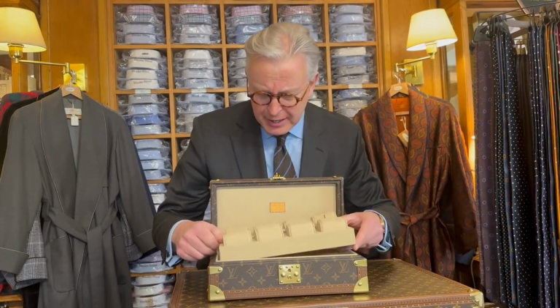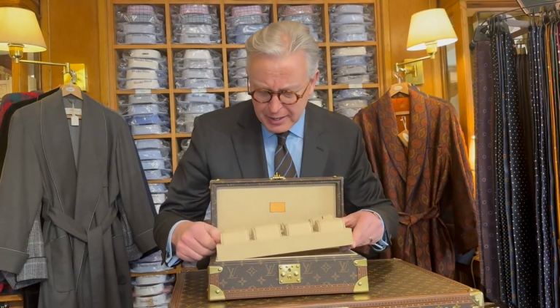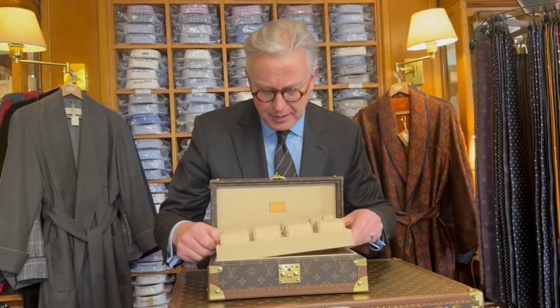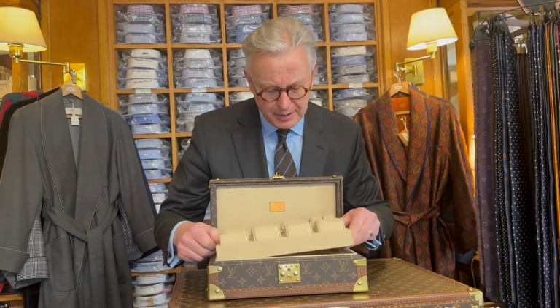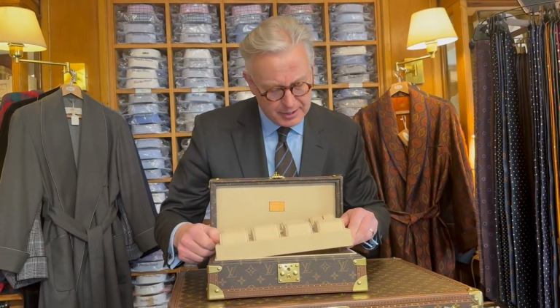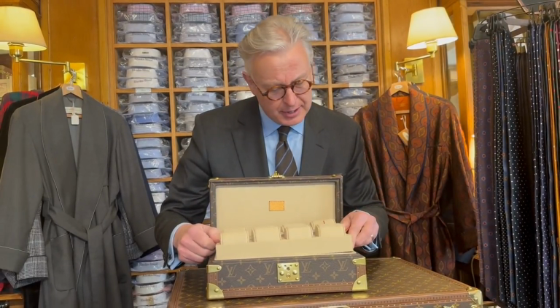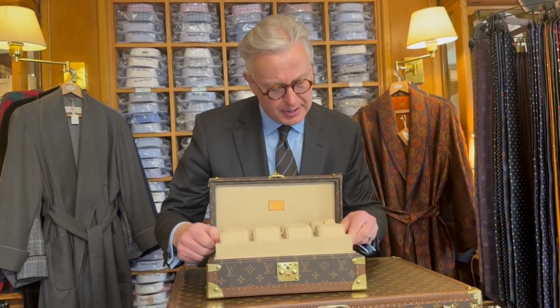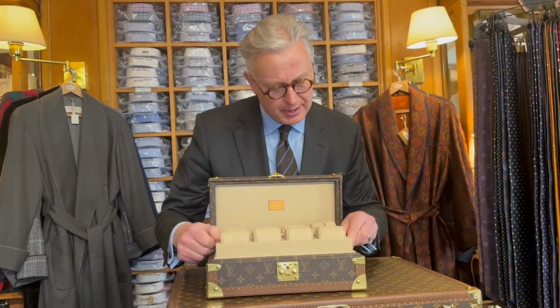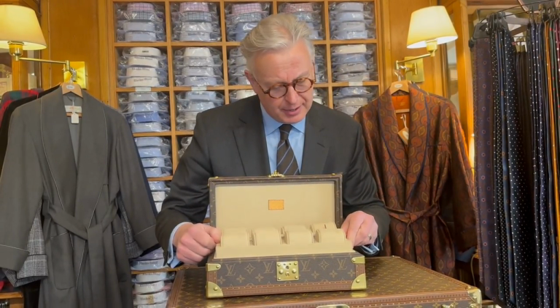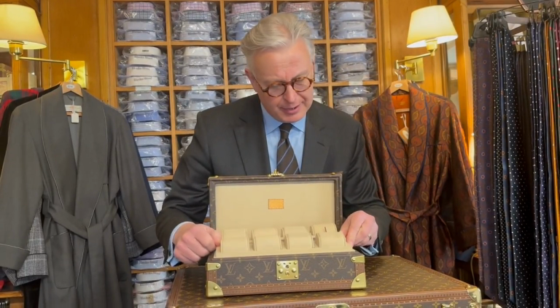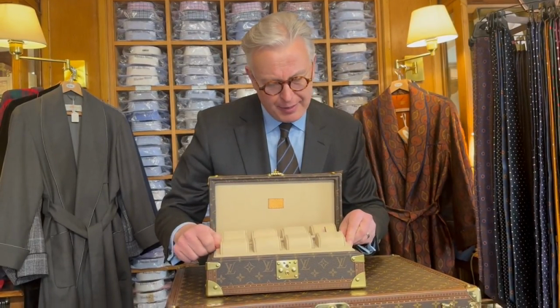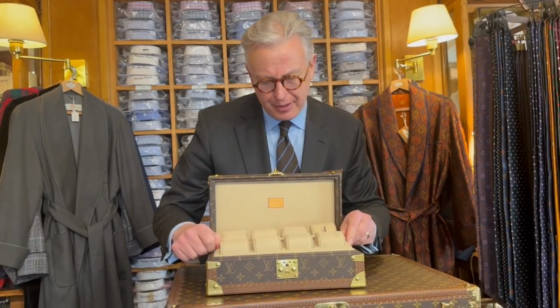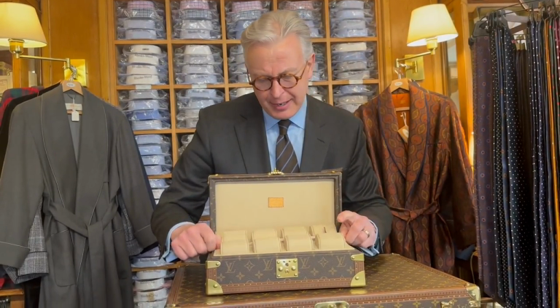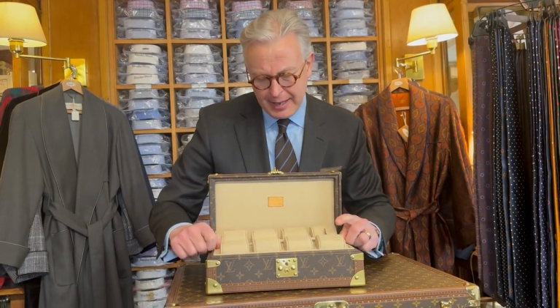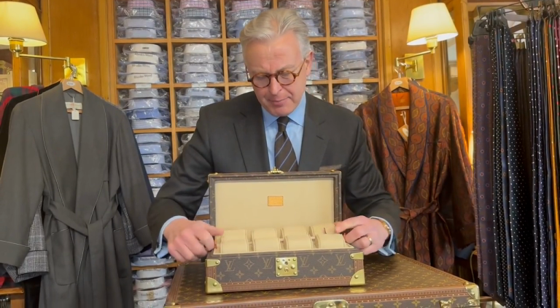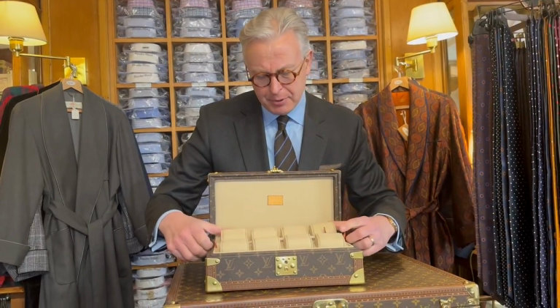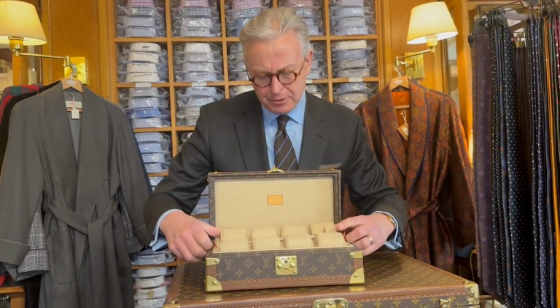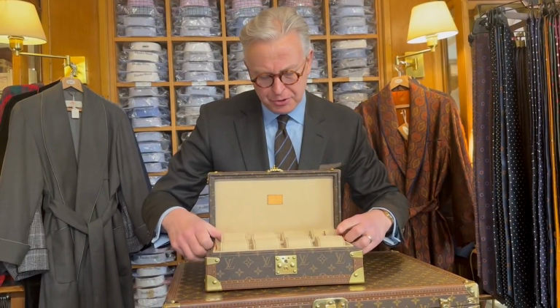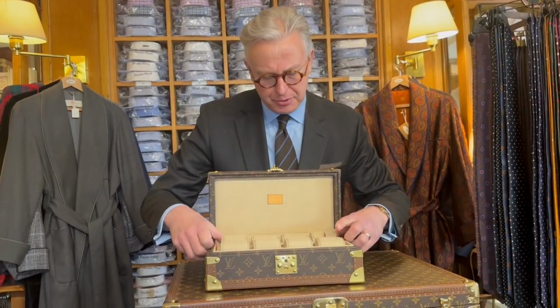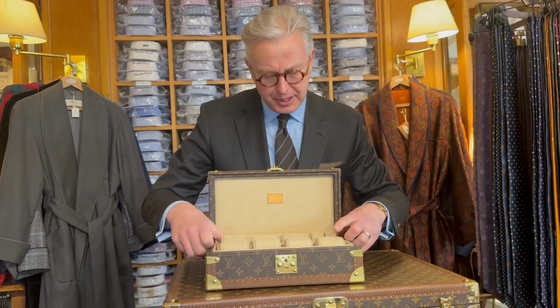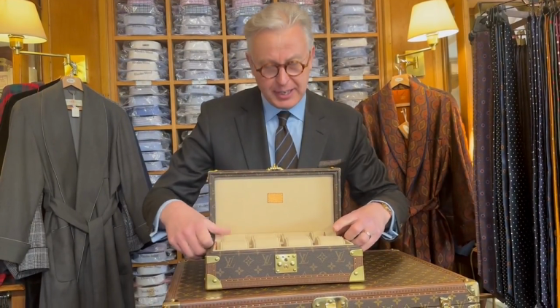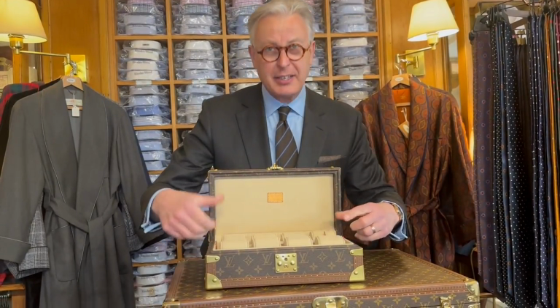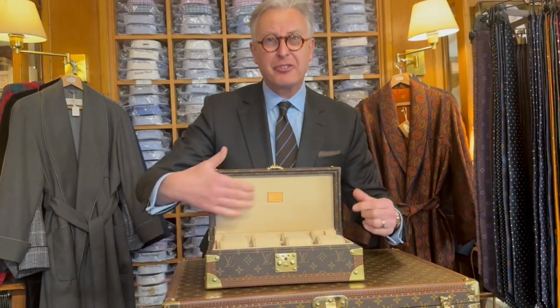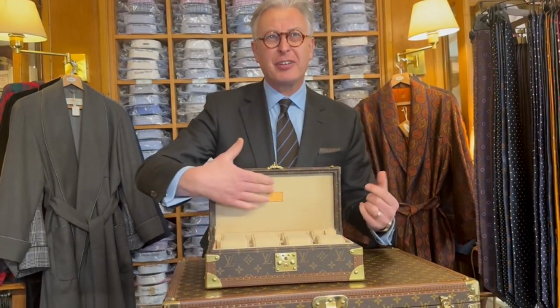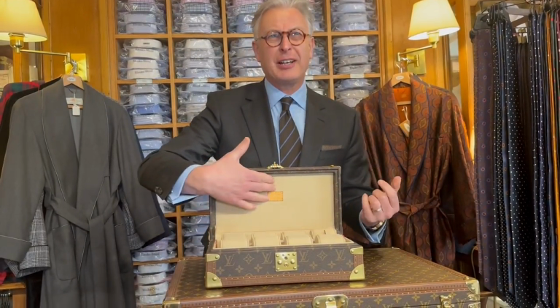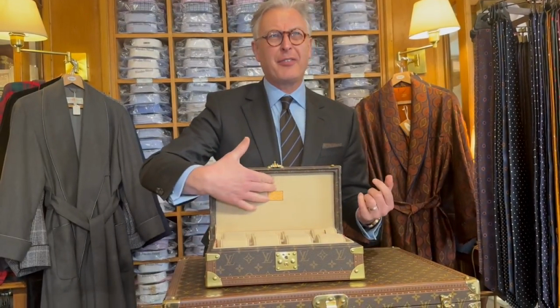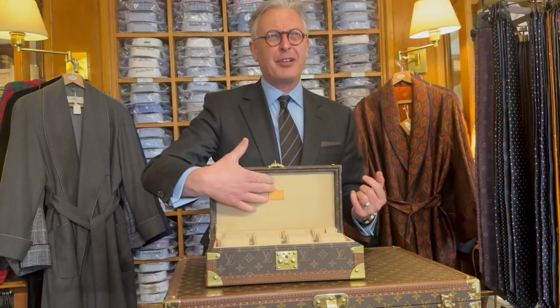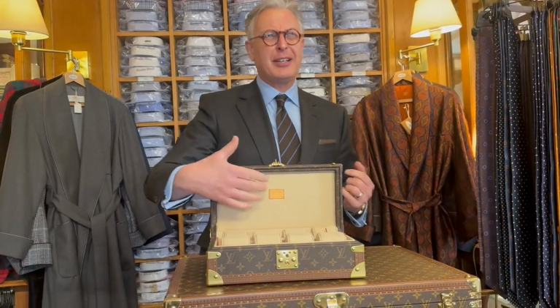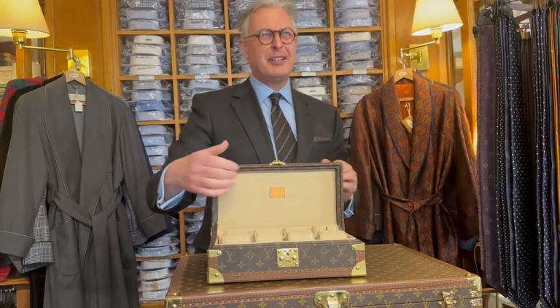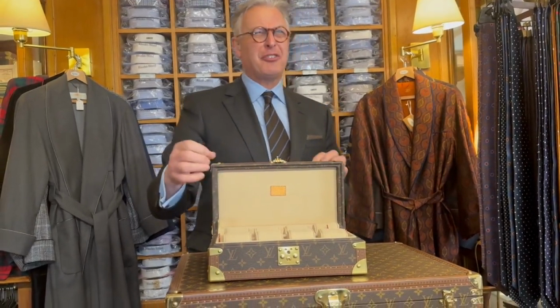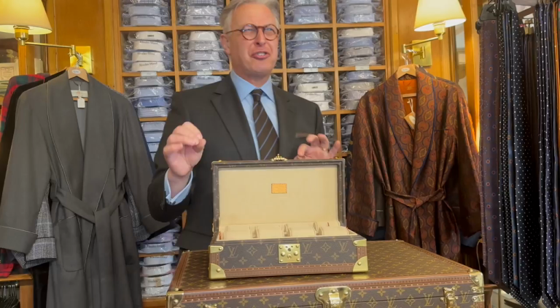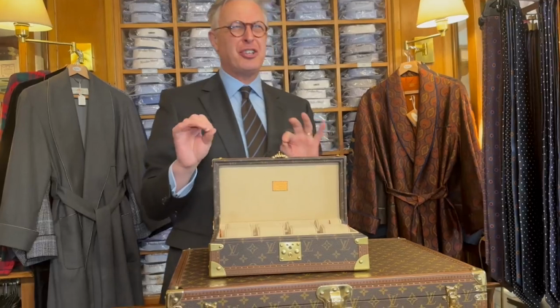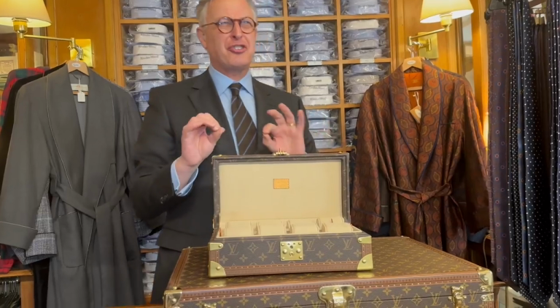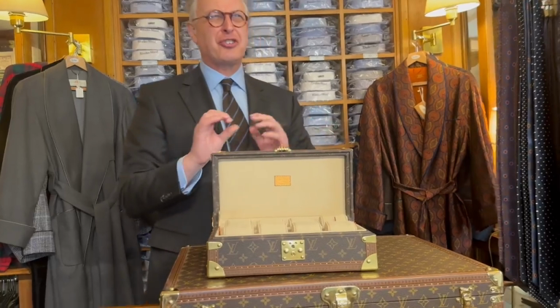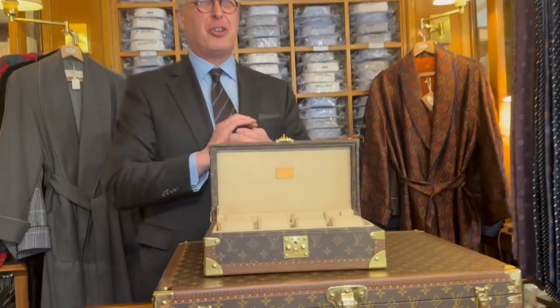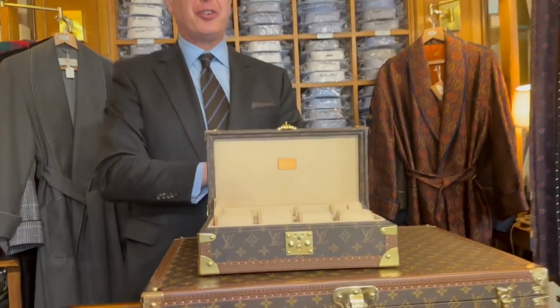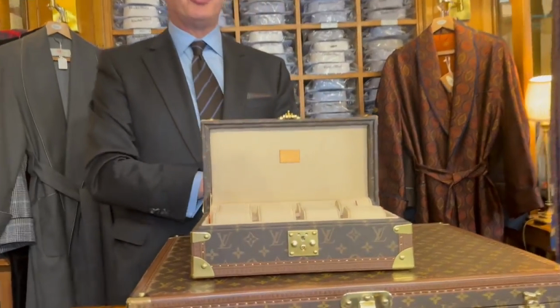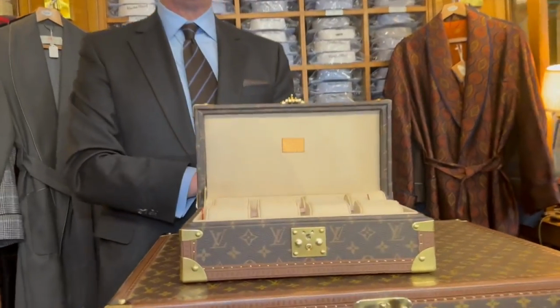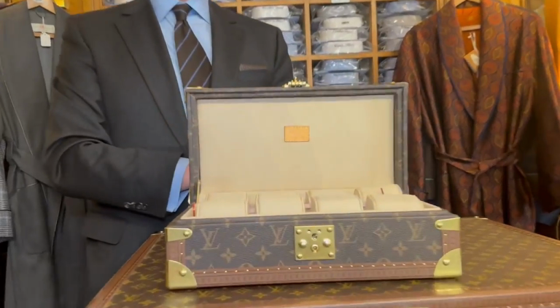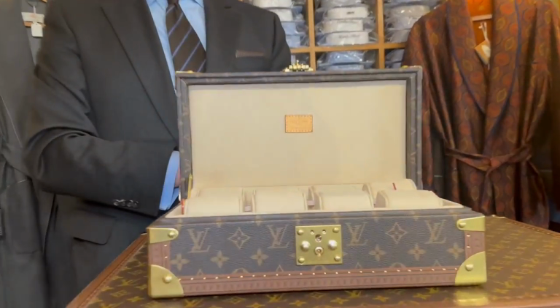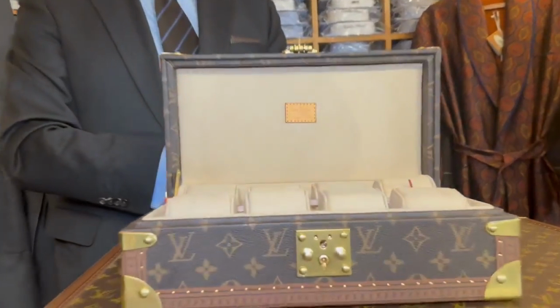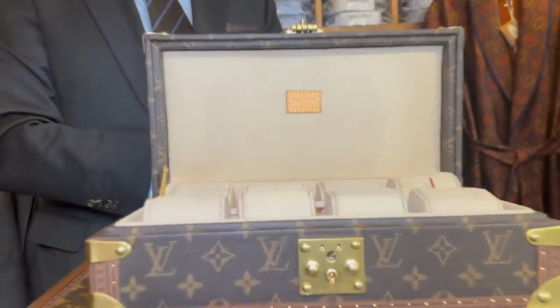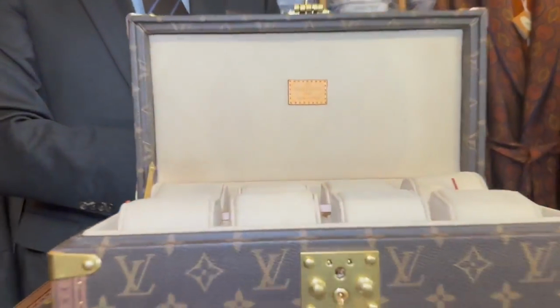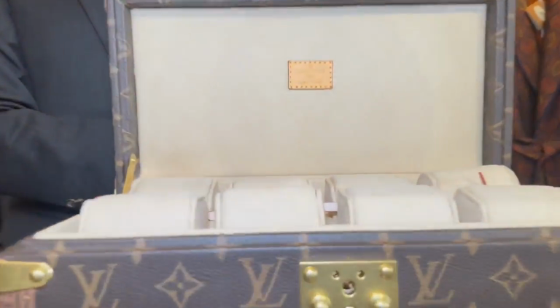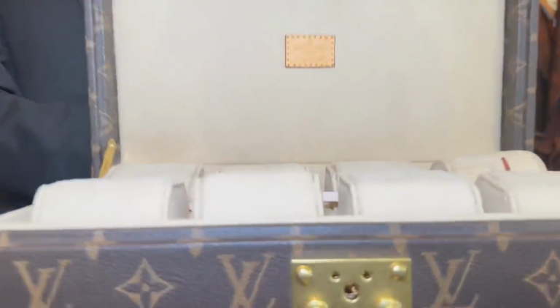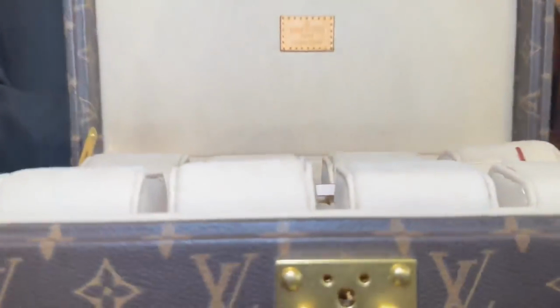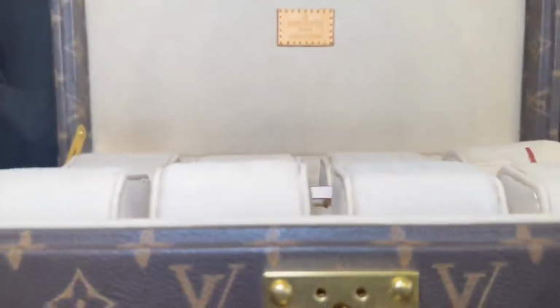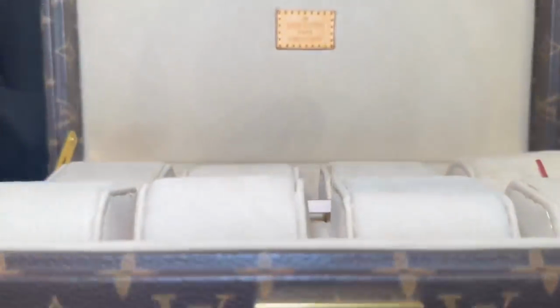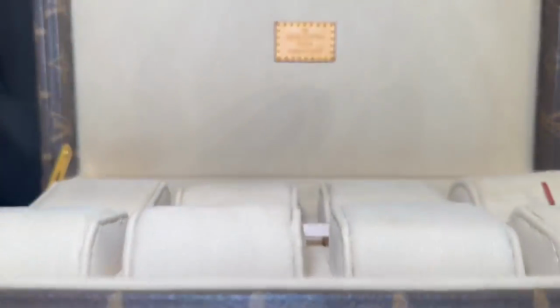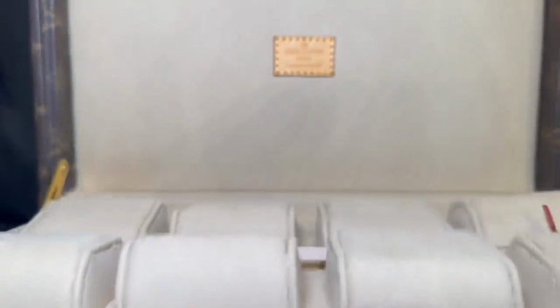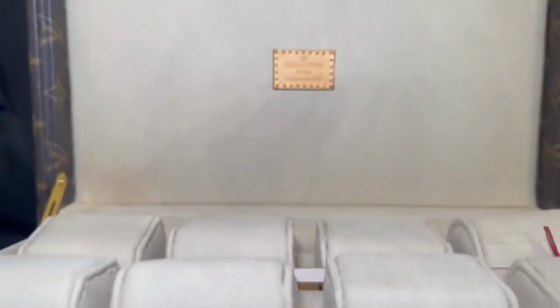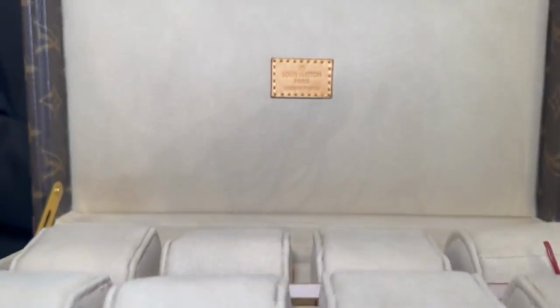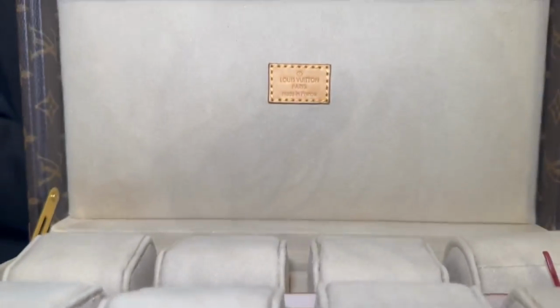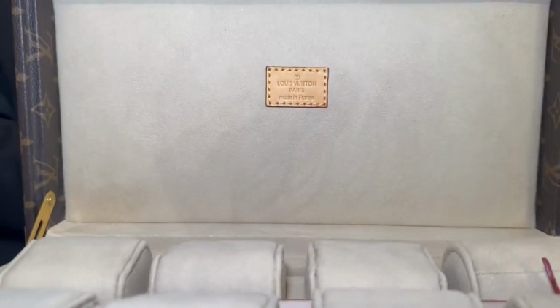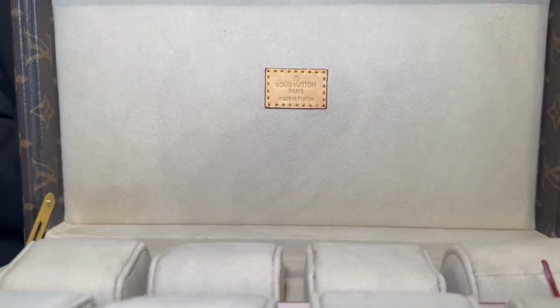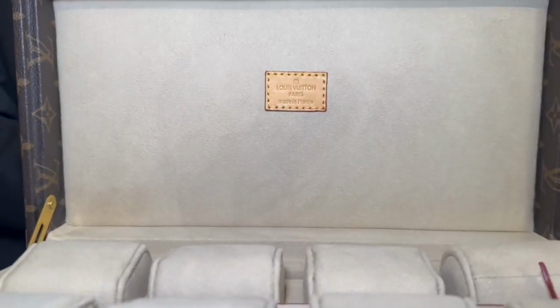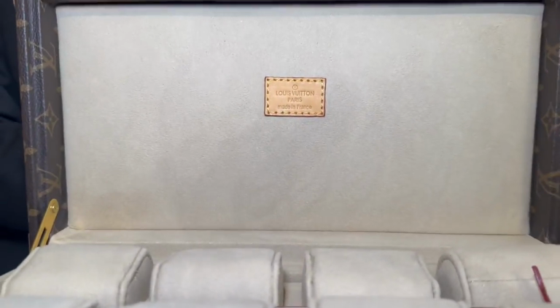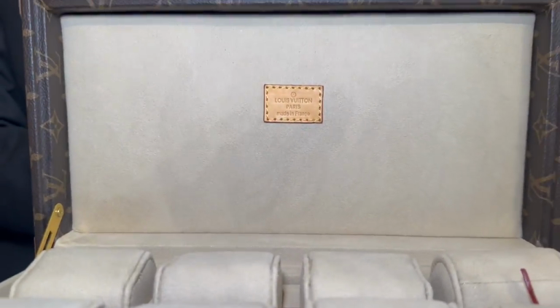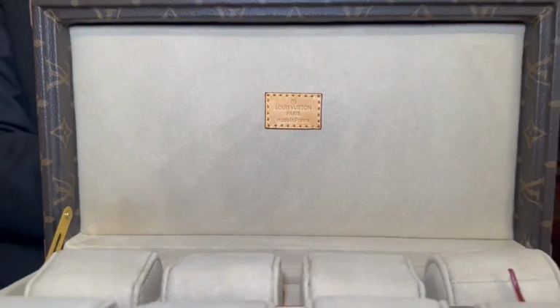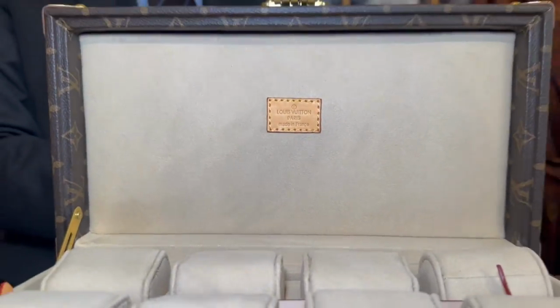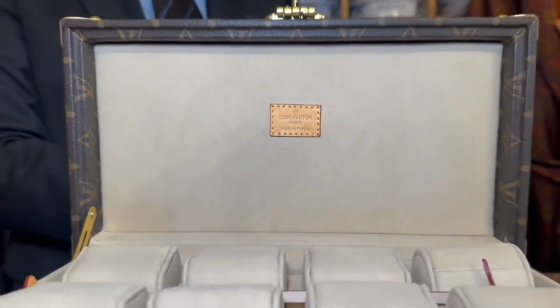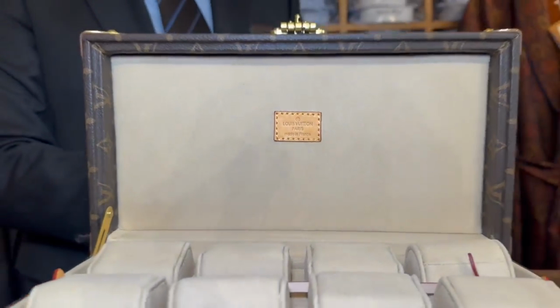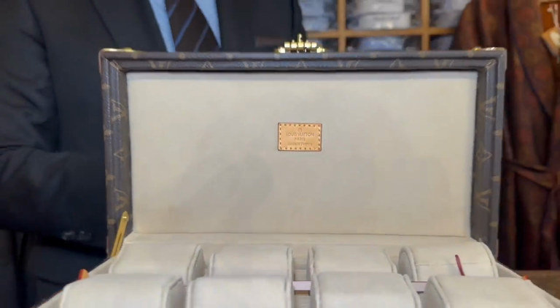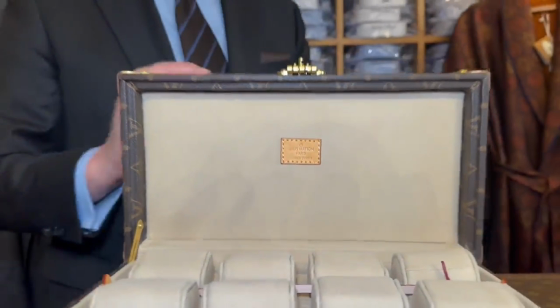The leather label on the inside of the lid is stitched on, but not as Louis Vuitton would stitch it.